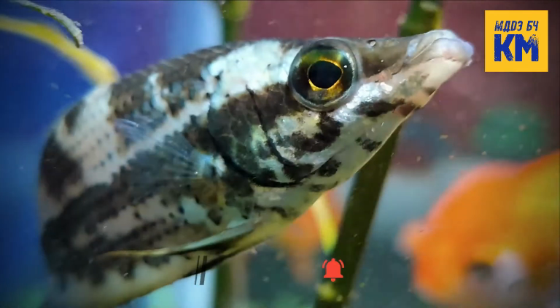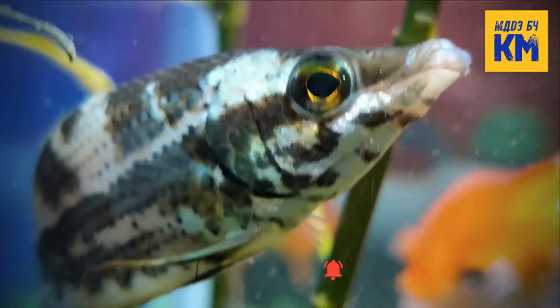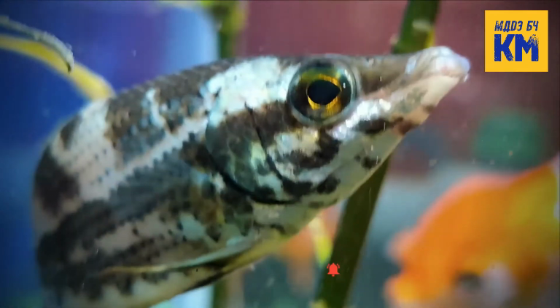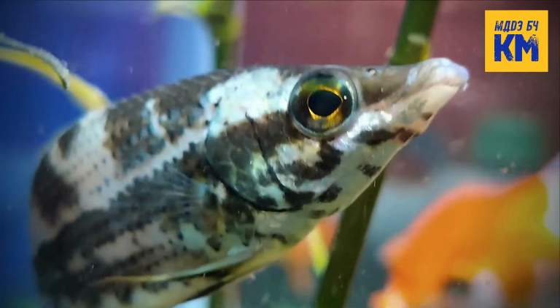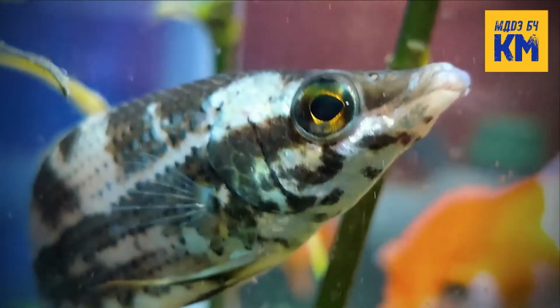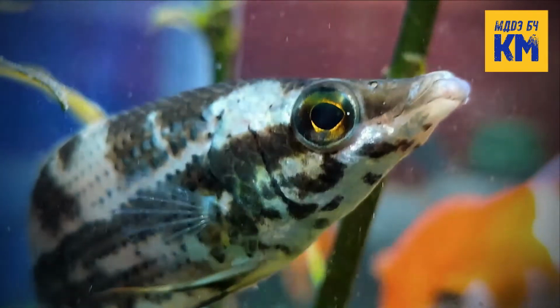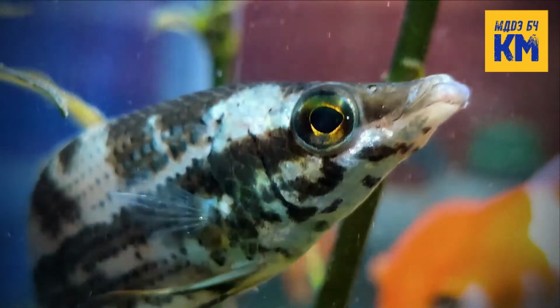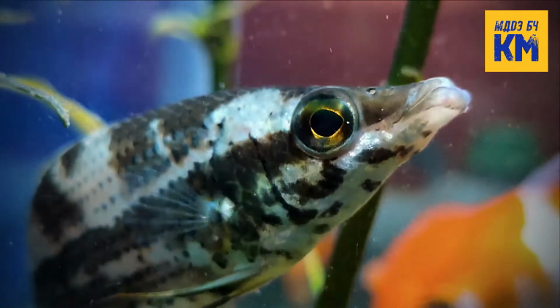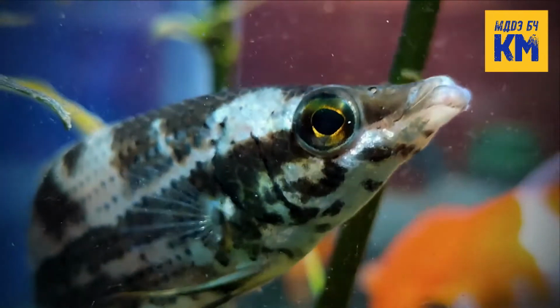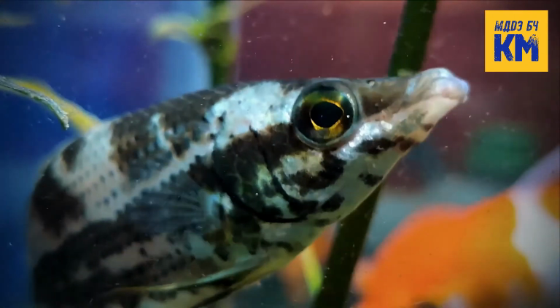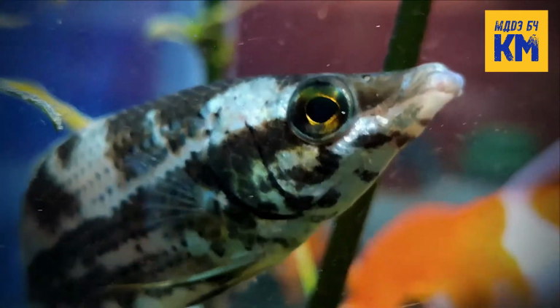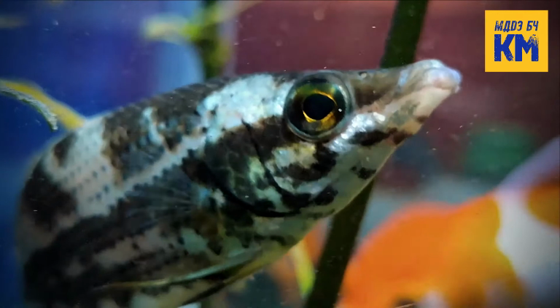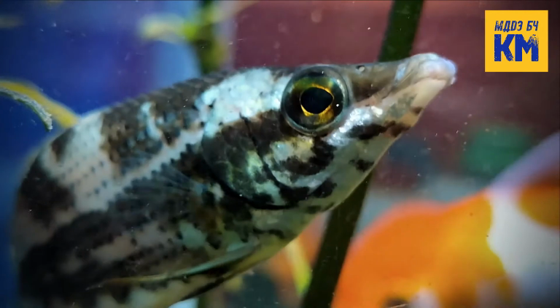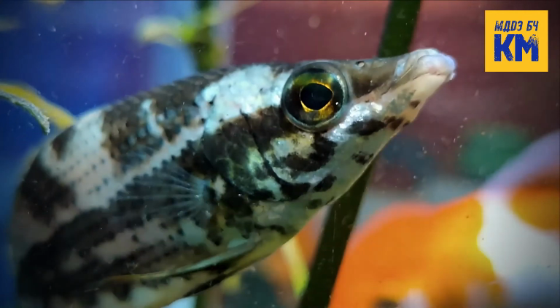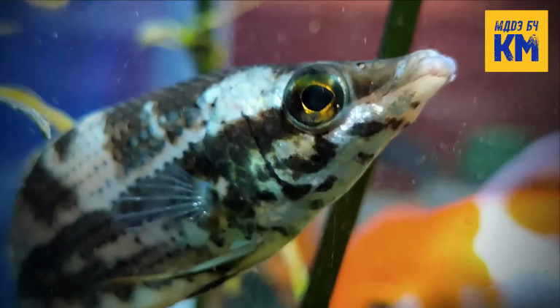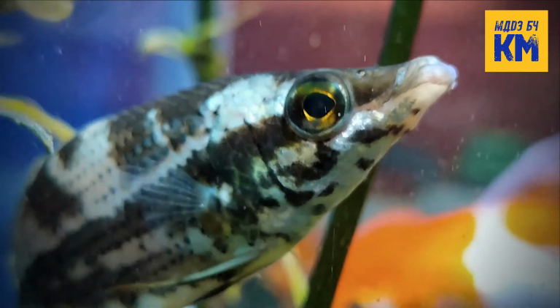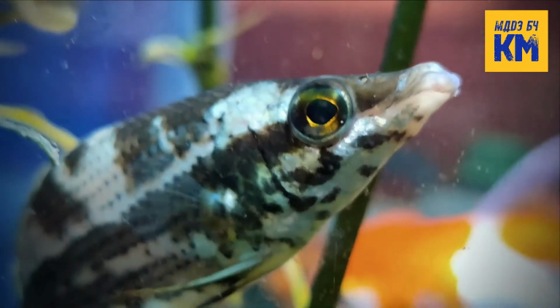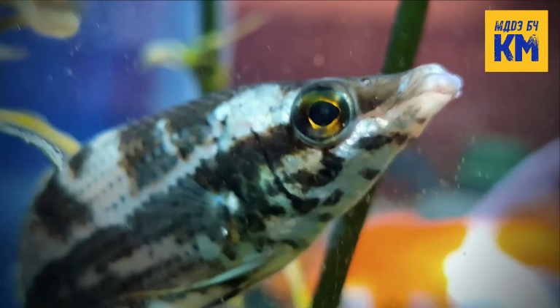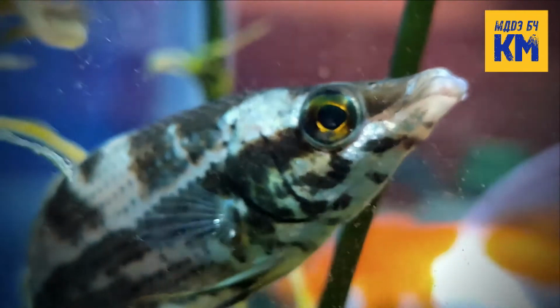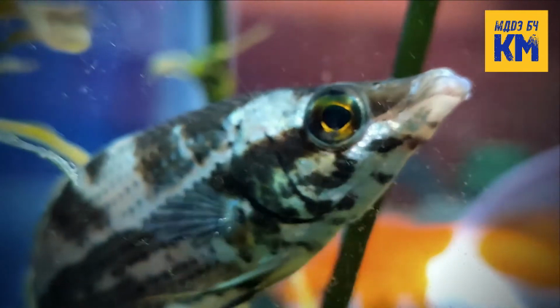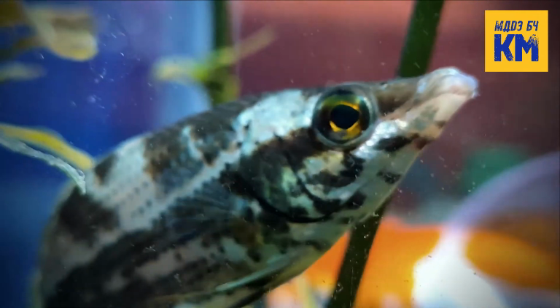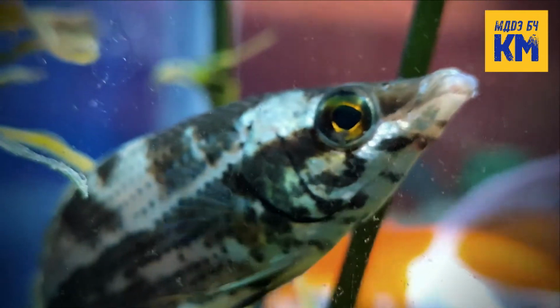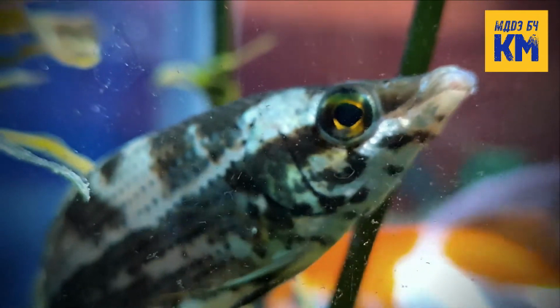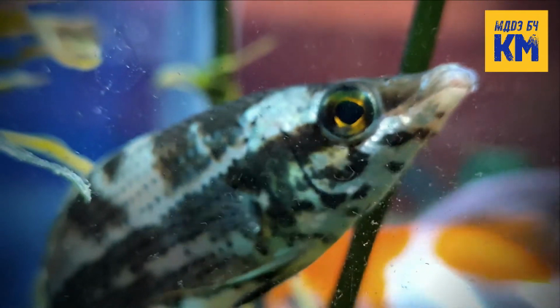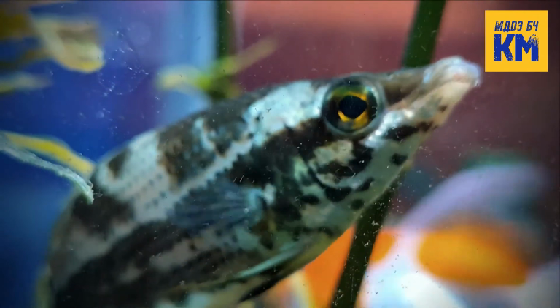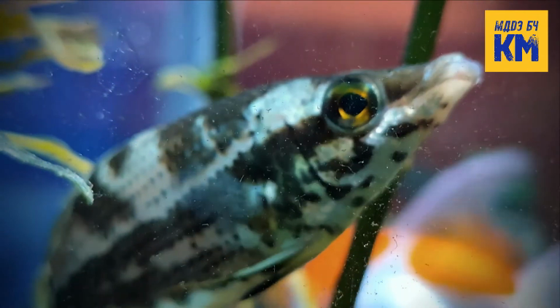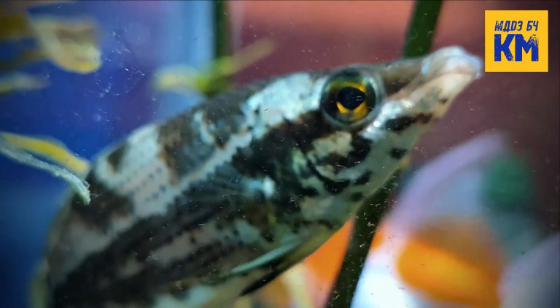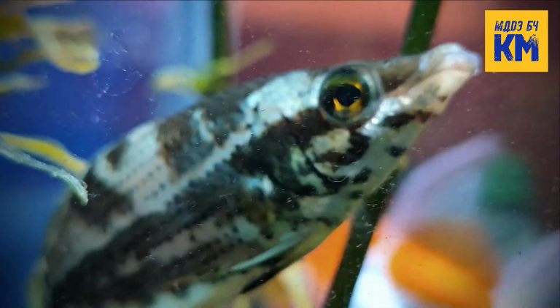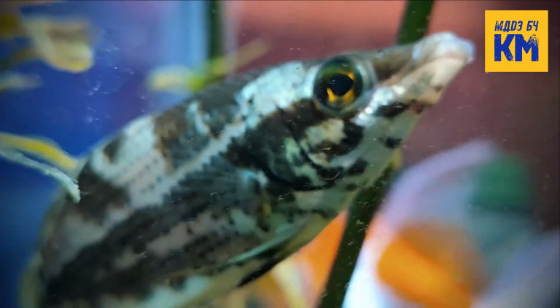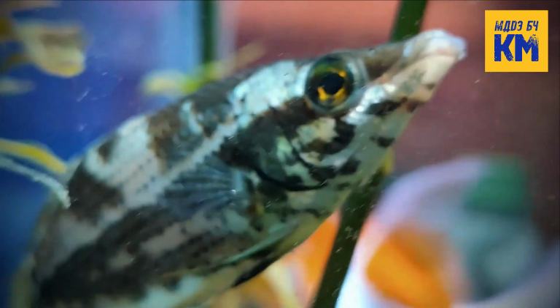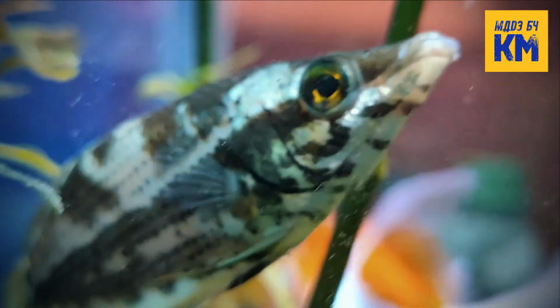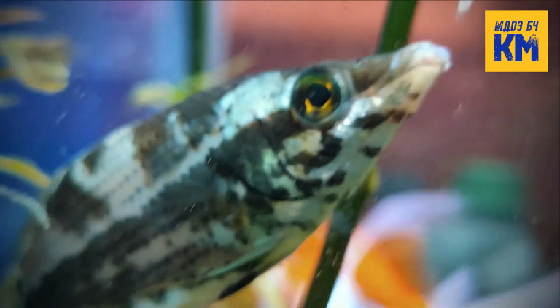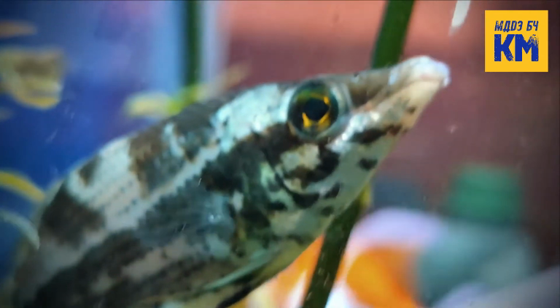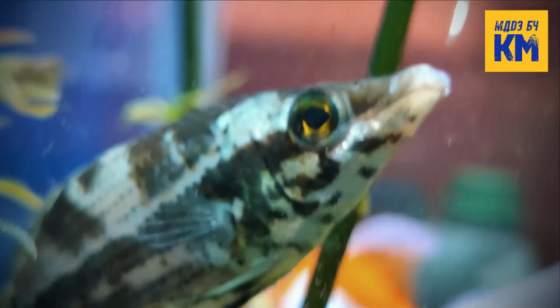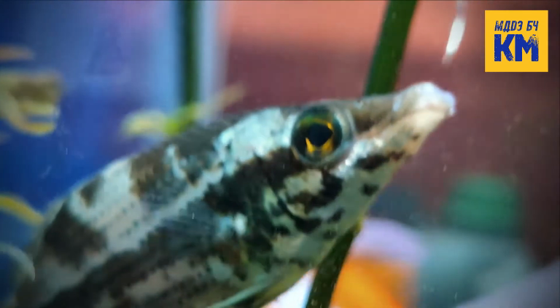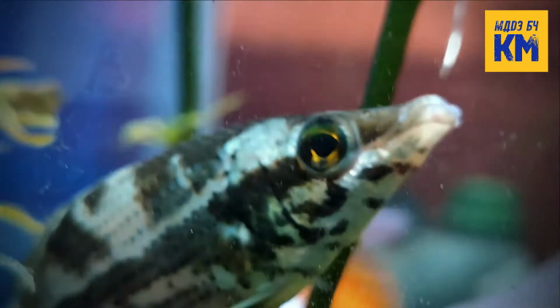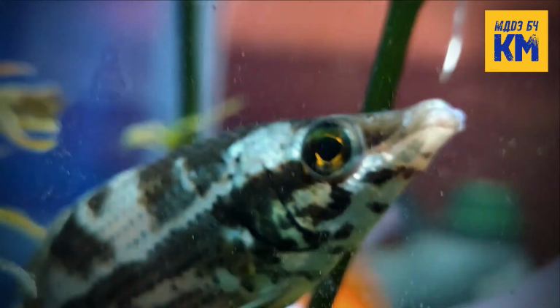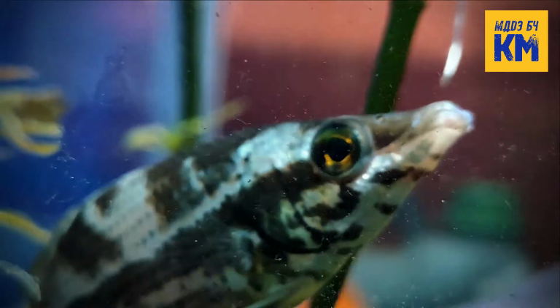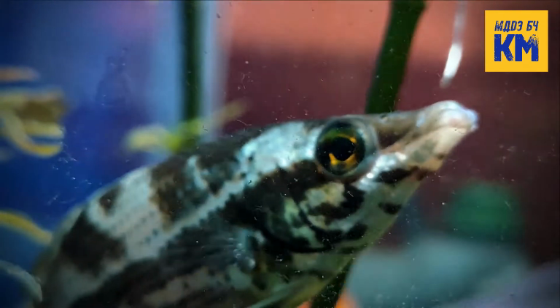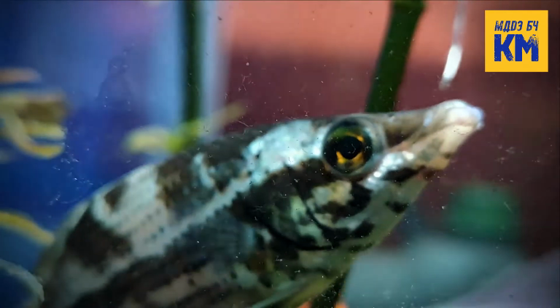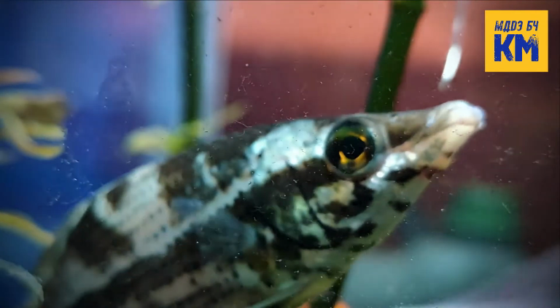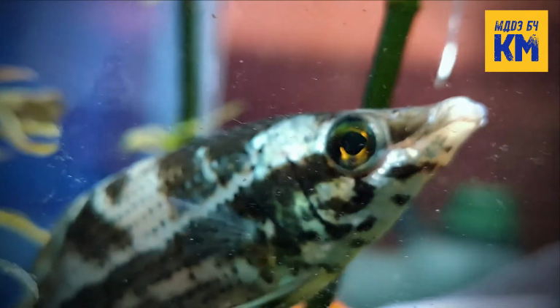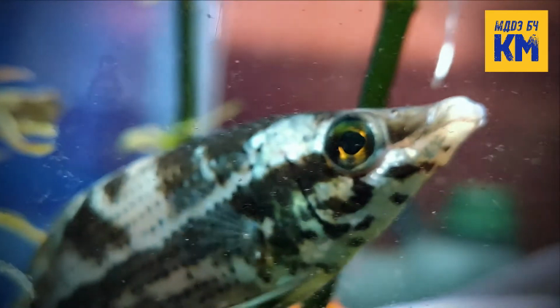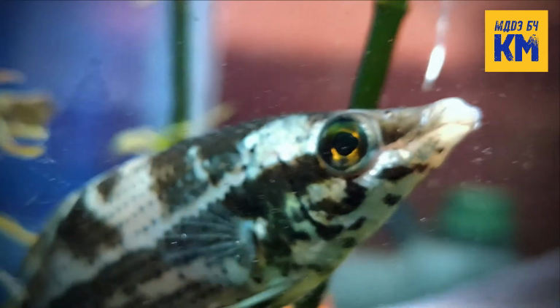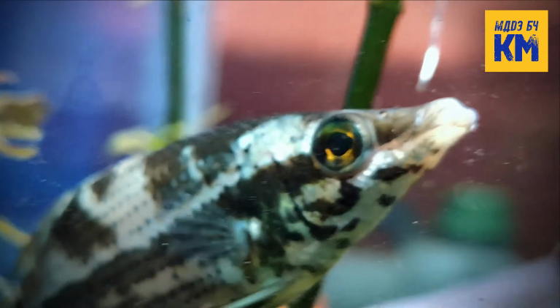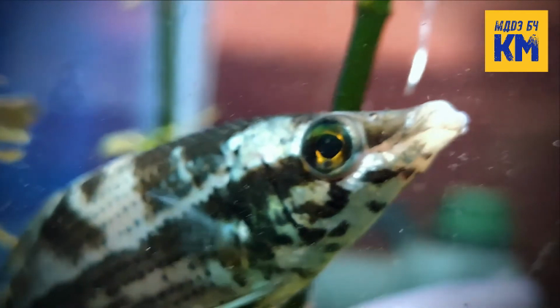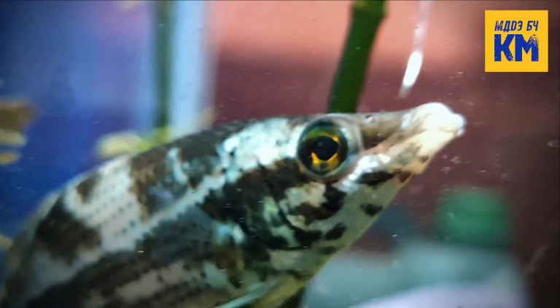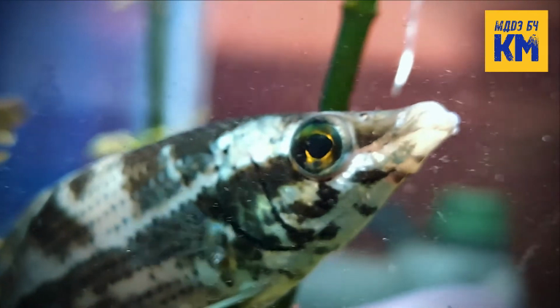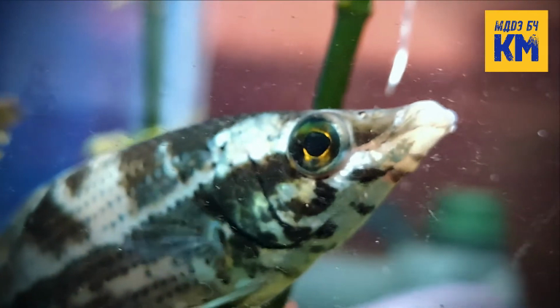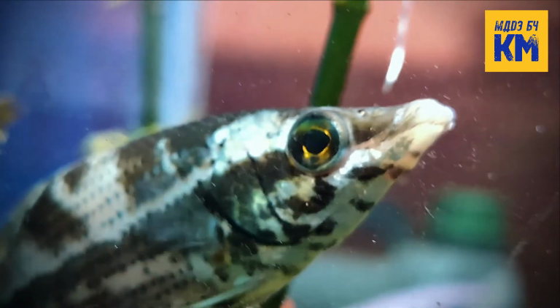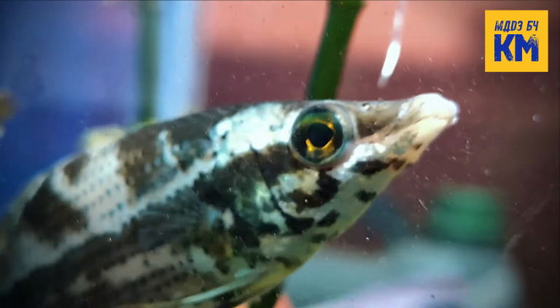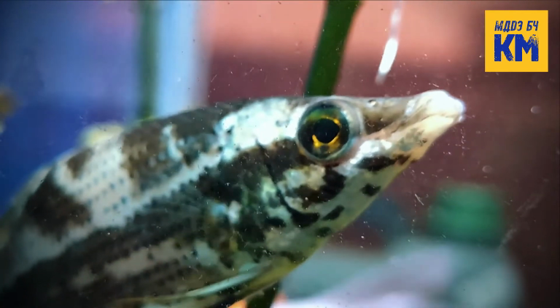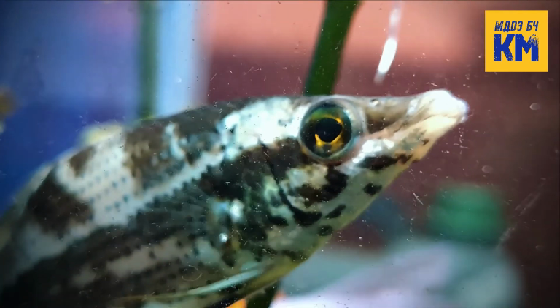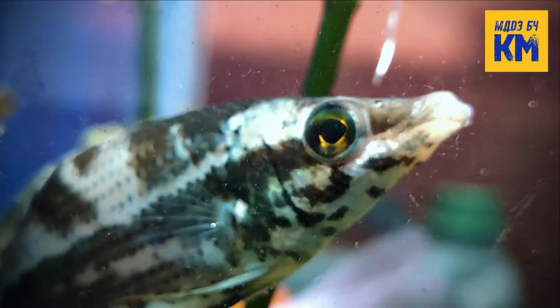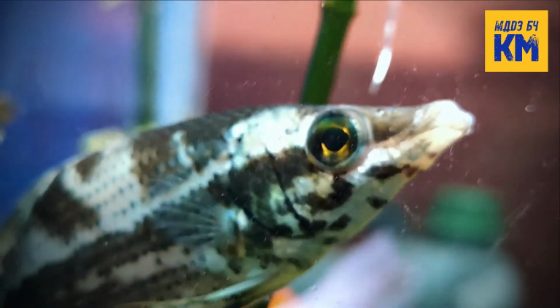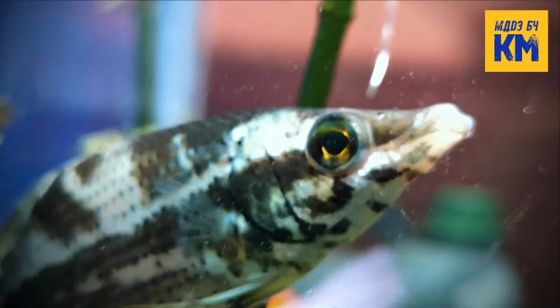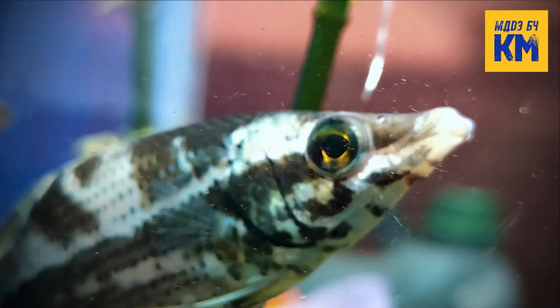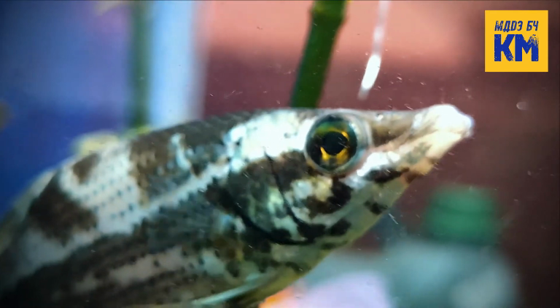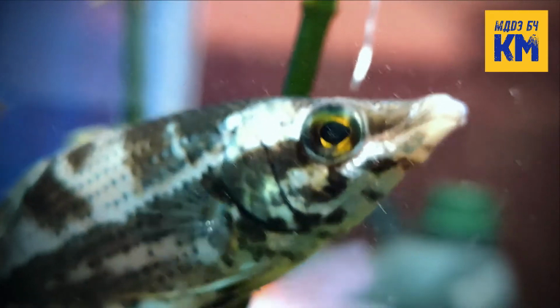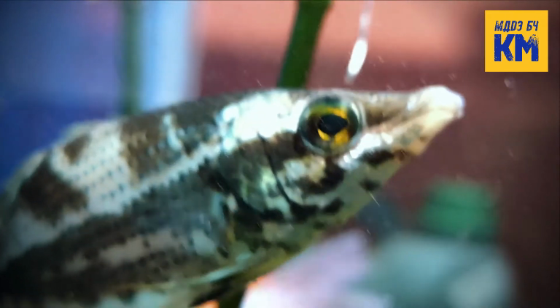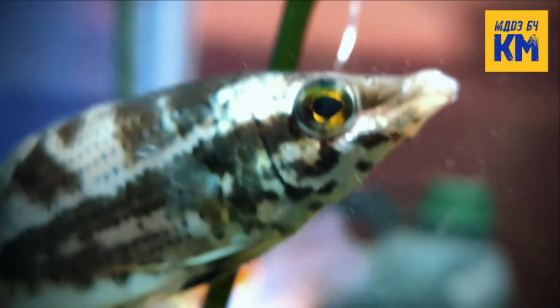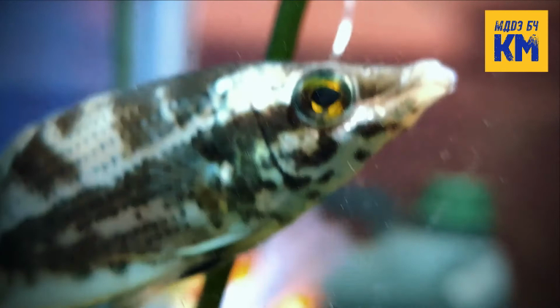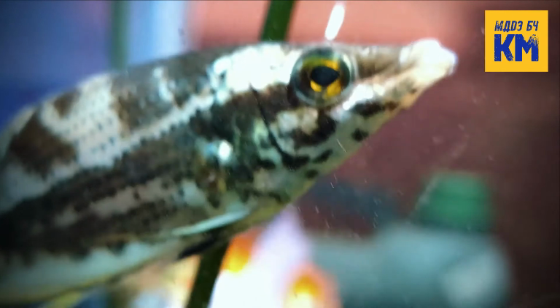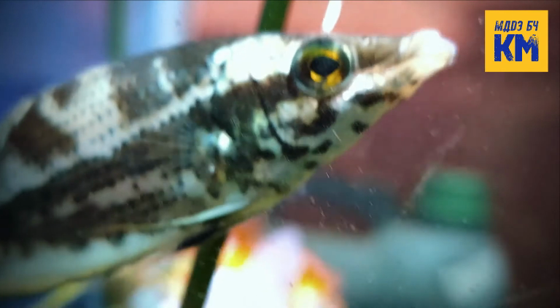Like other chocolate gorami species, they are also mouth brooders and become very aggressive during breeding seasons.